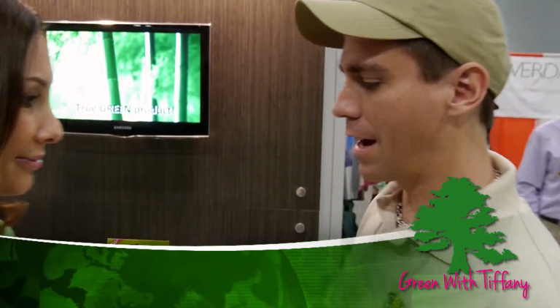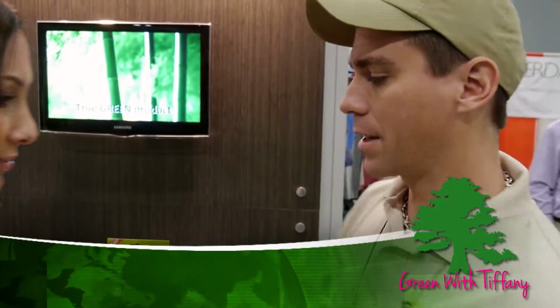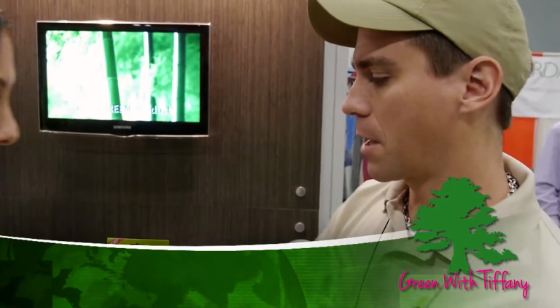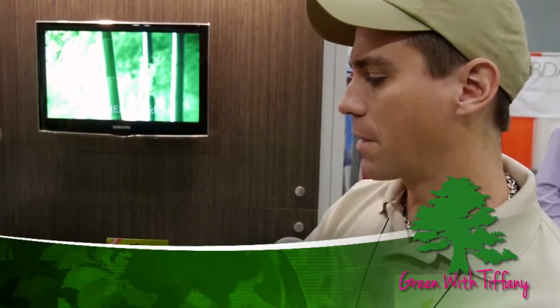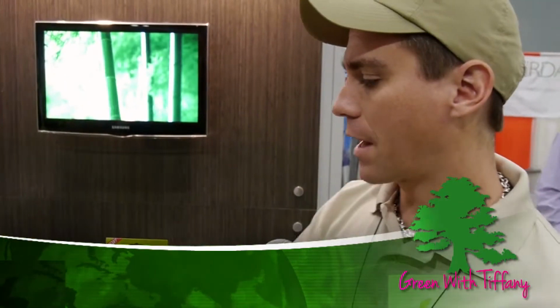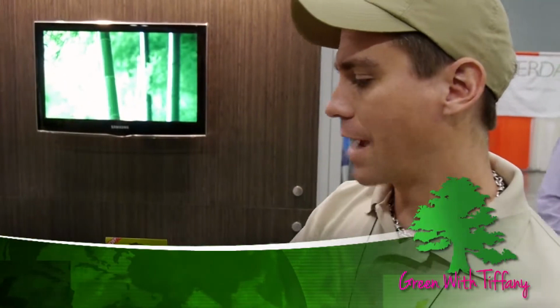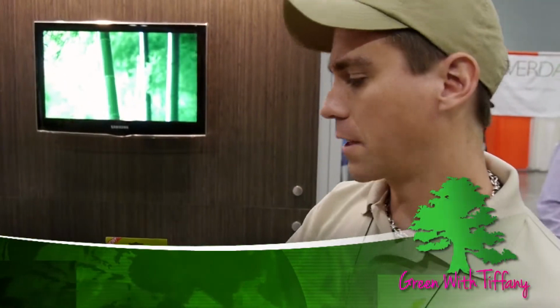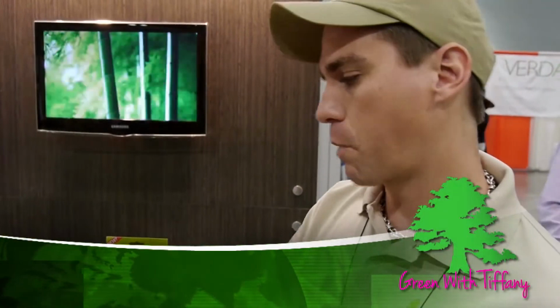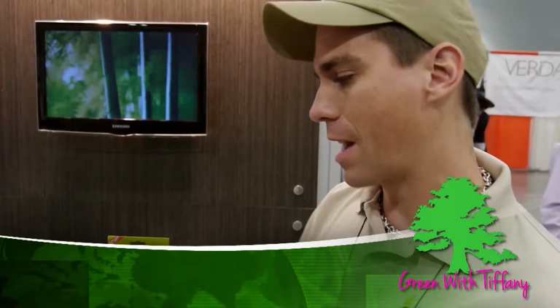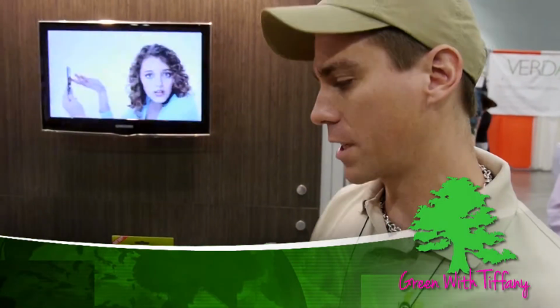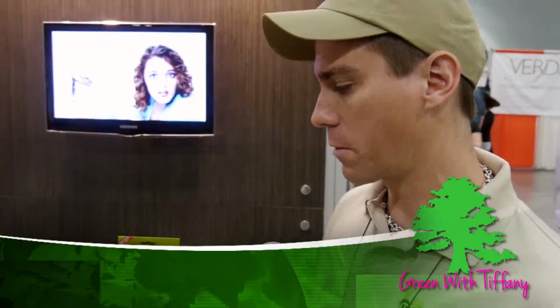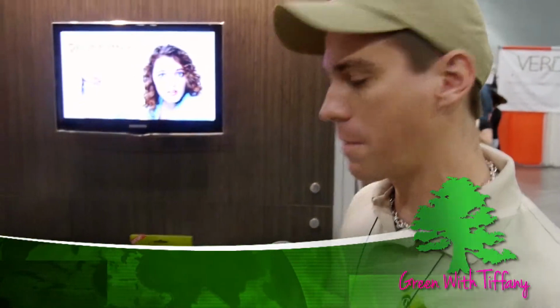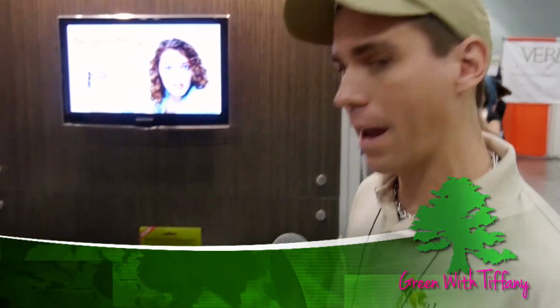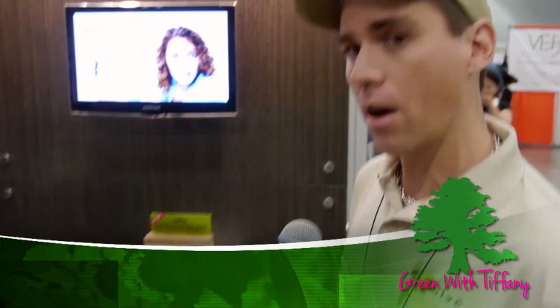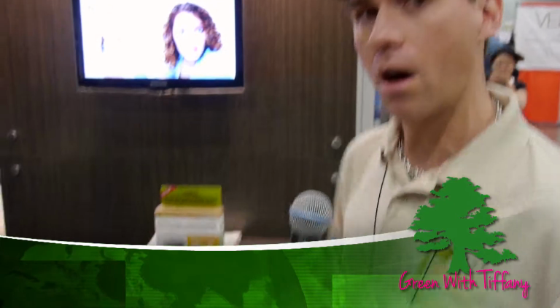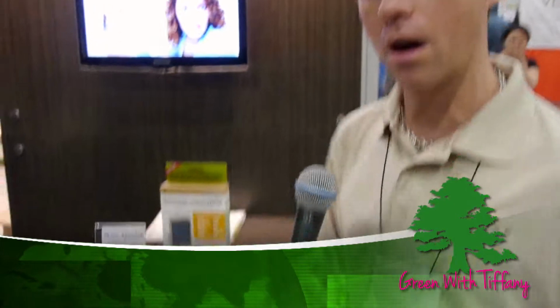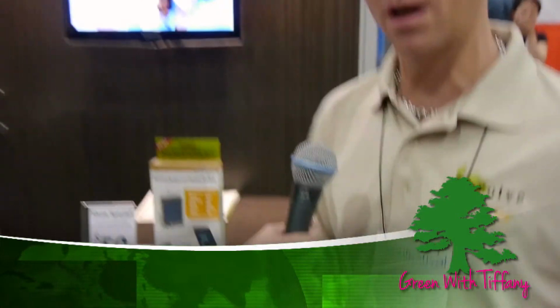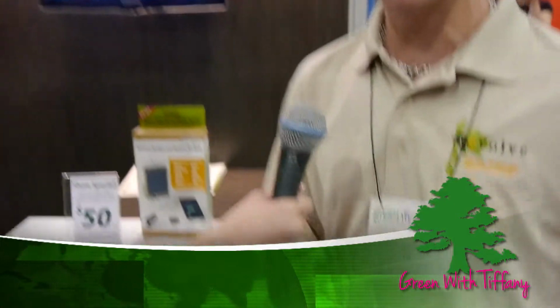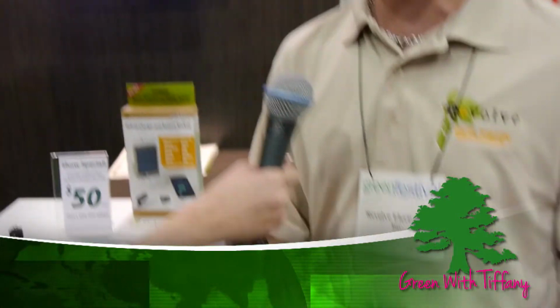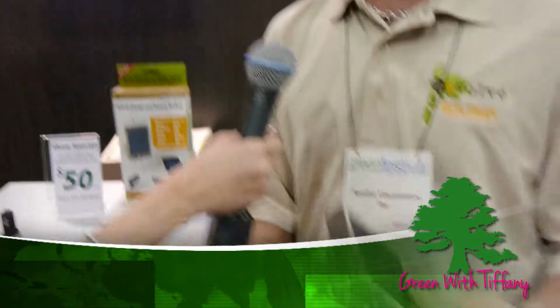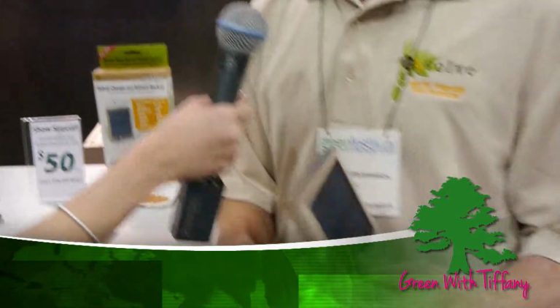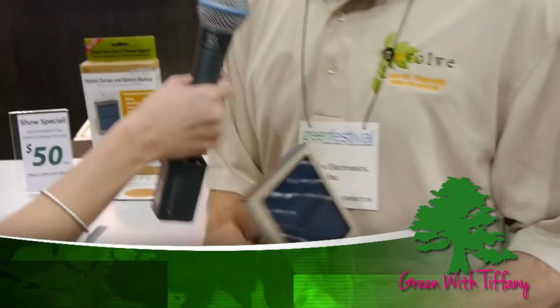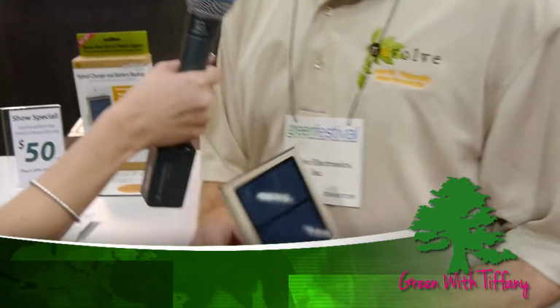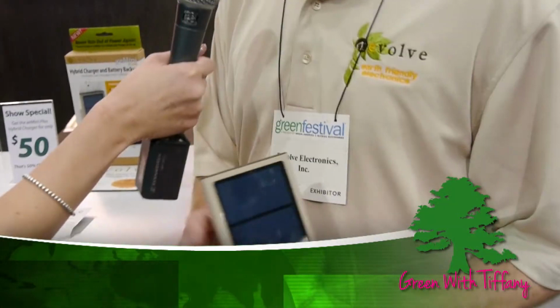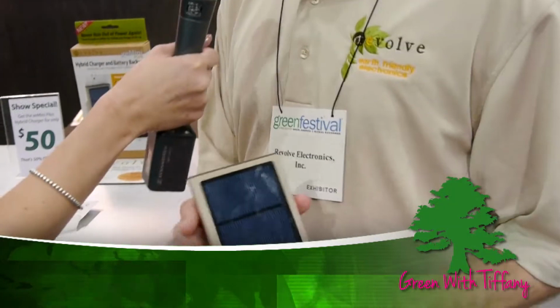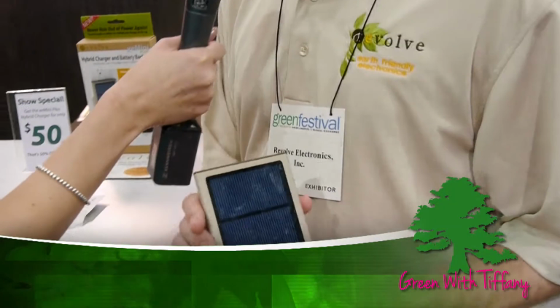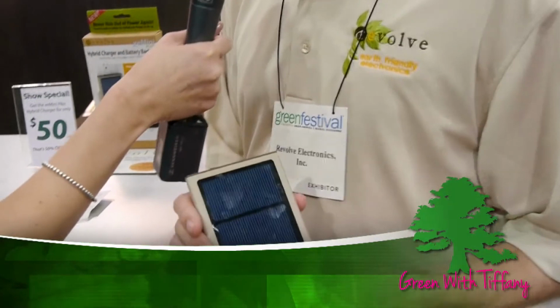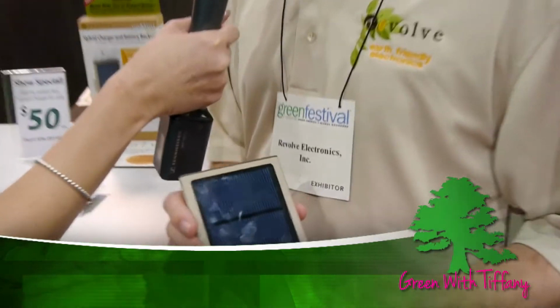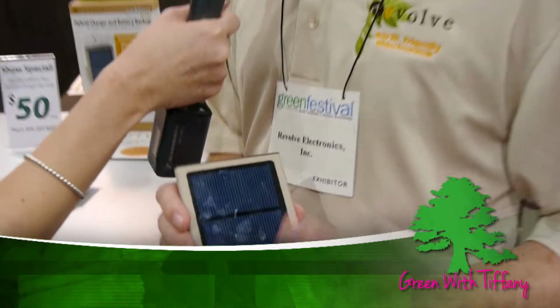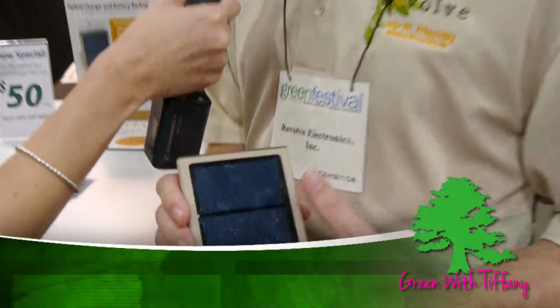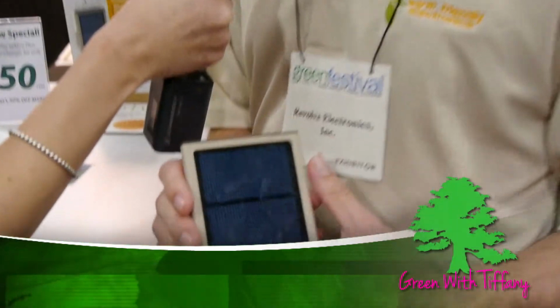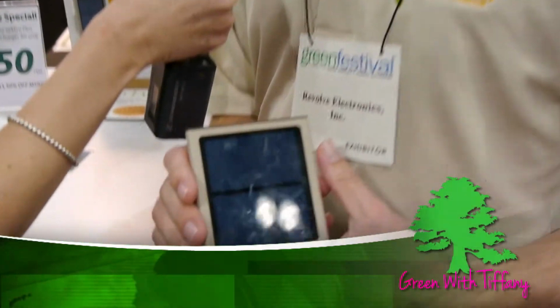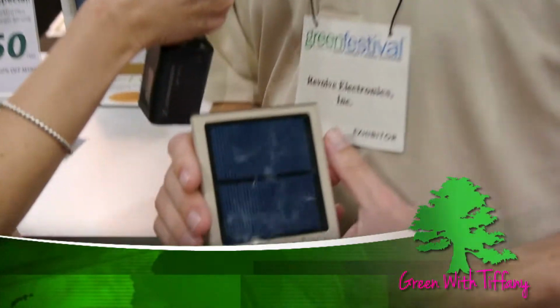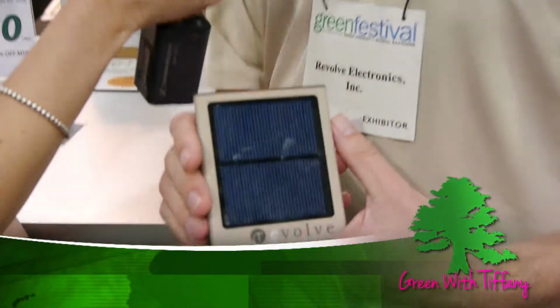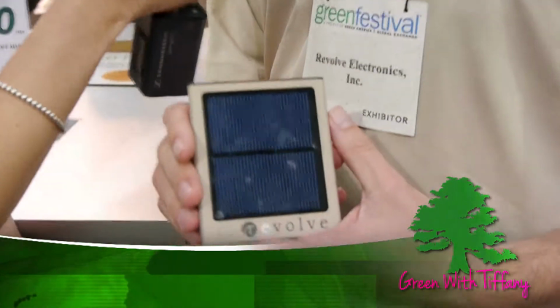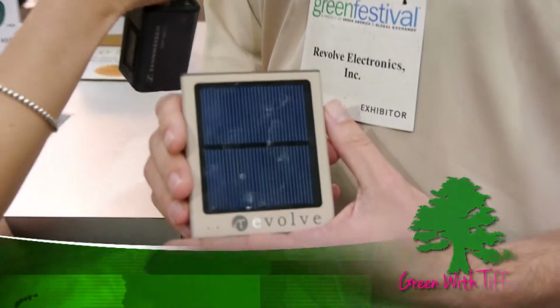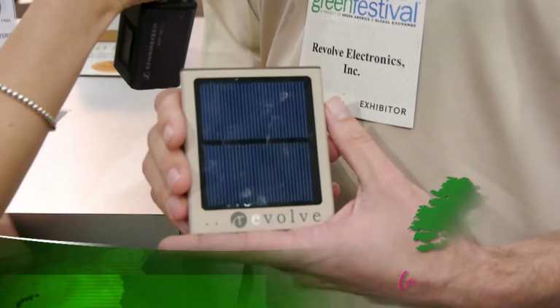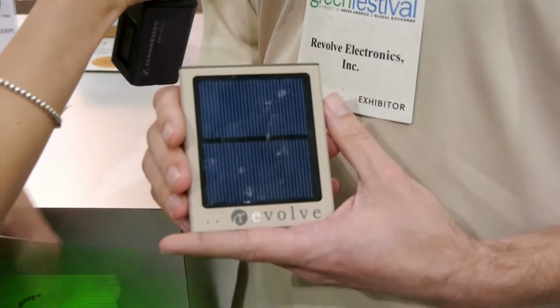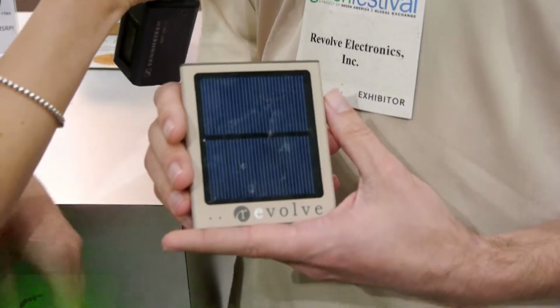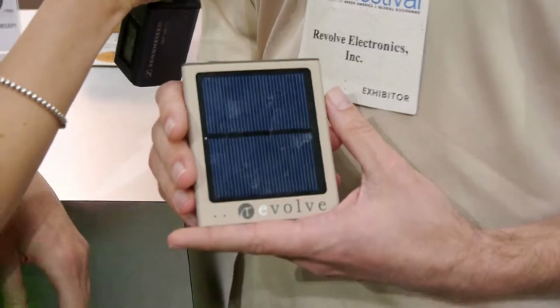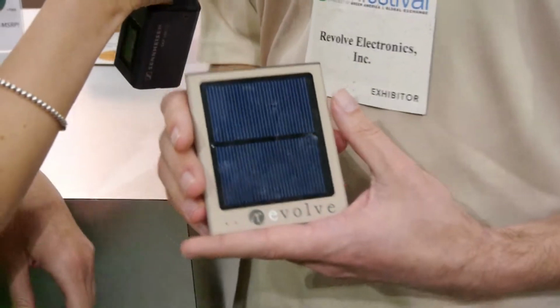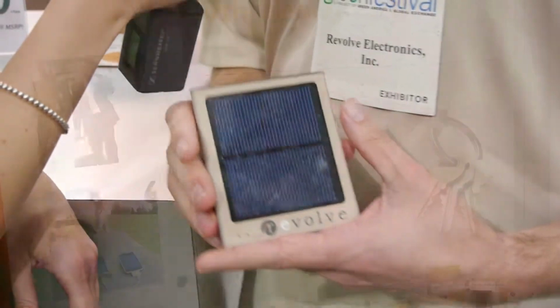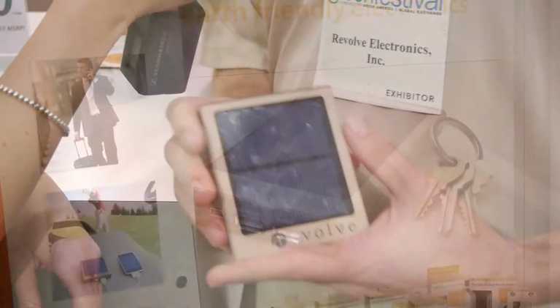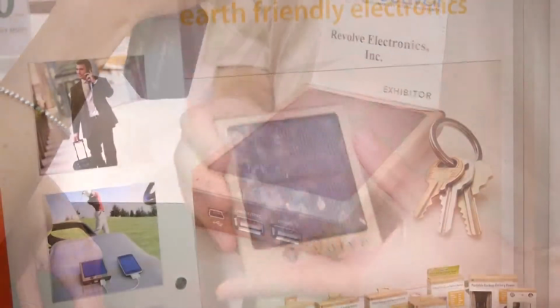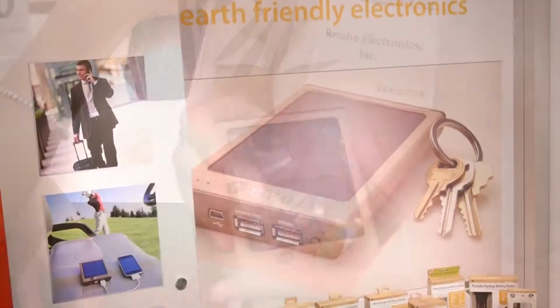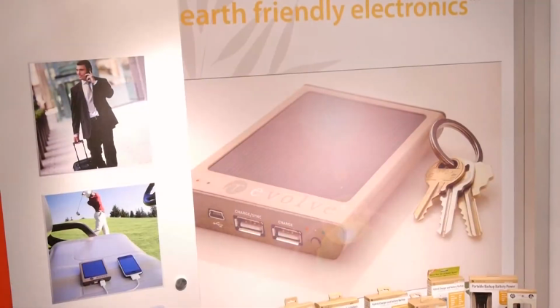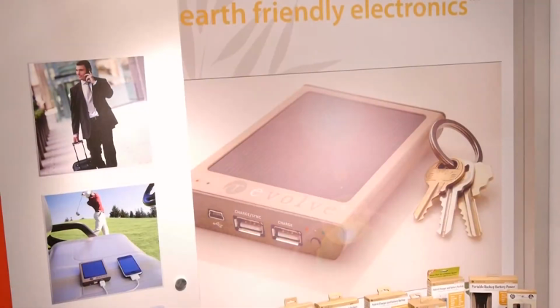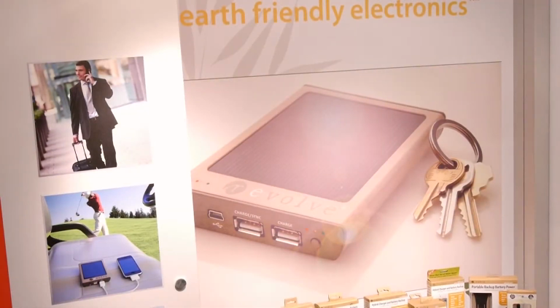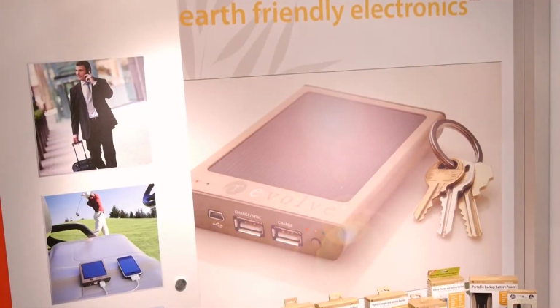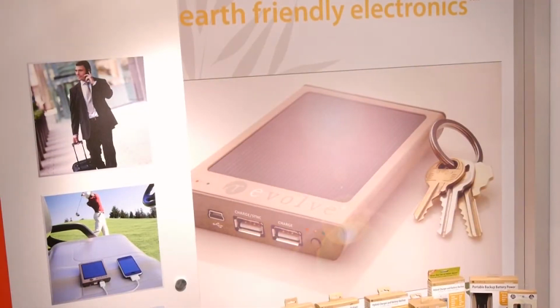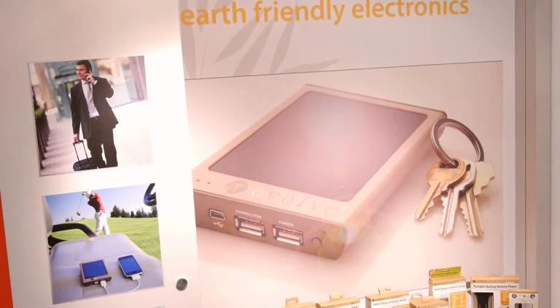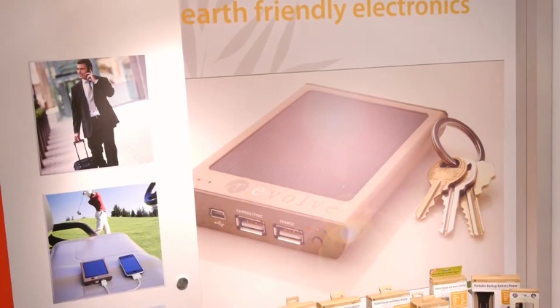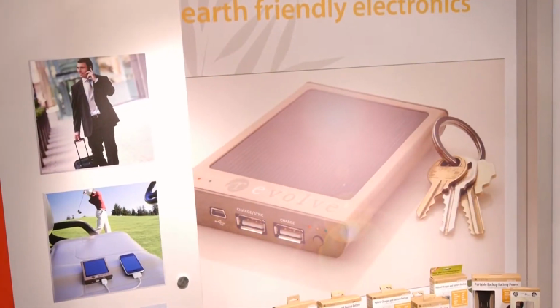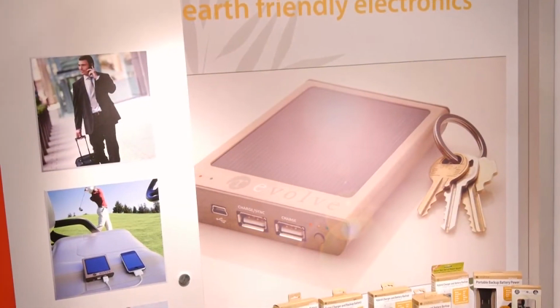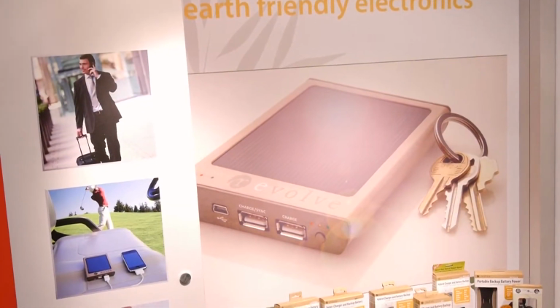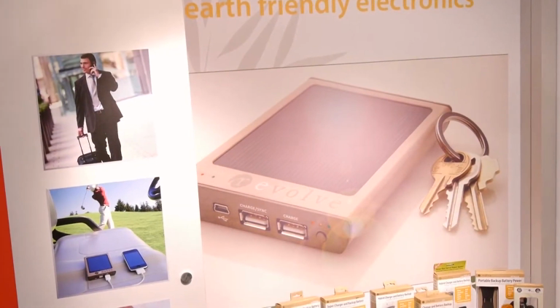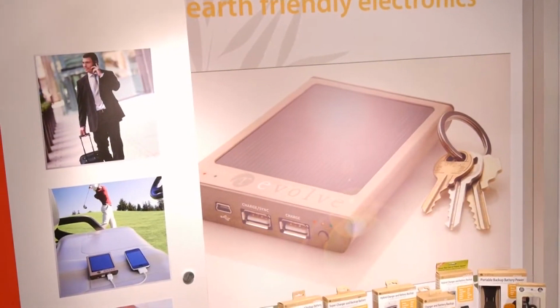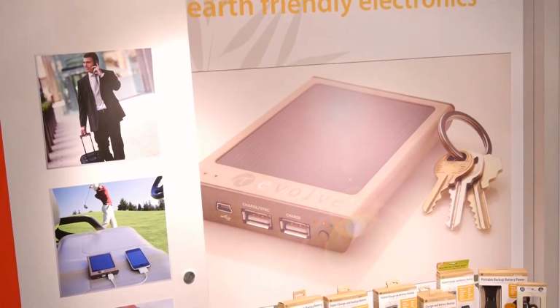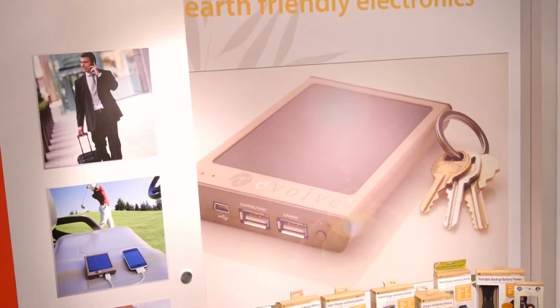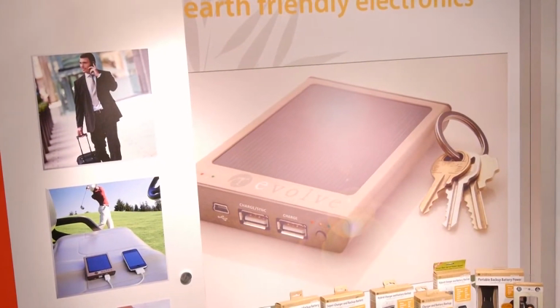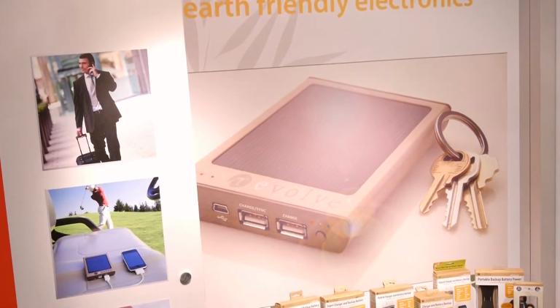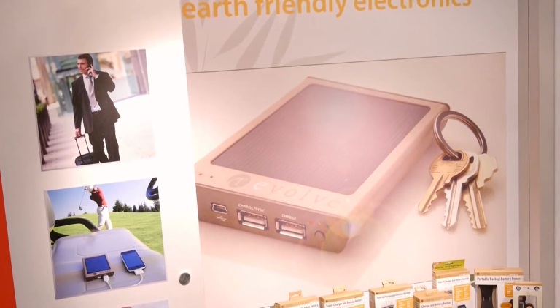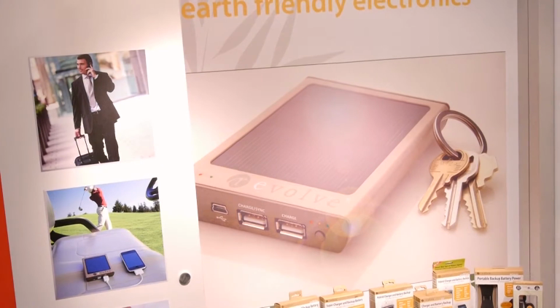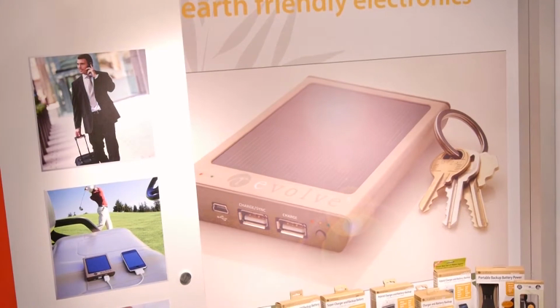Some of the kinds of products that we make are like this guy here. This is the XE Mini. This product is very cool for several reasons.